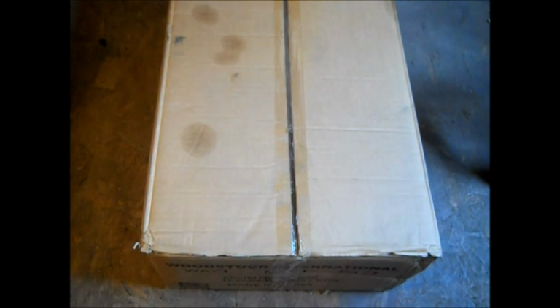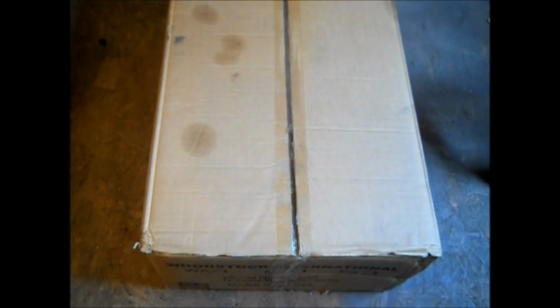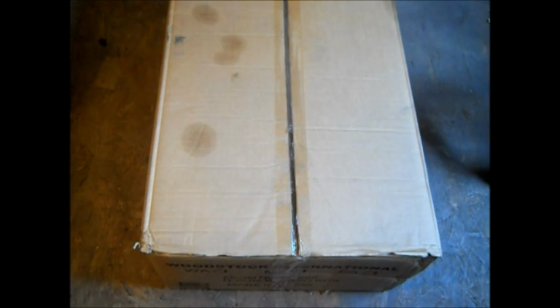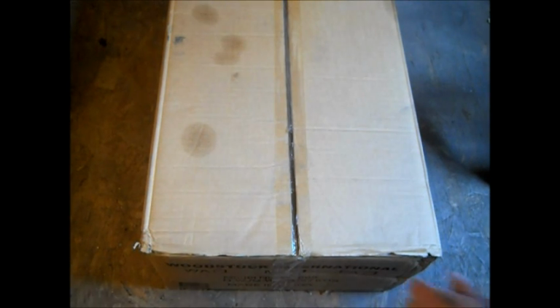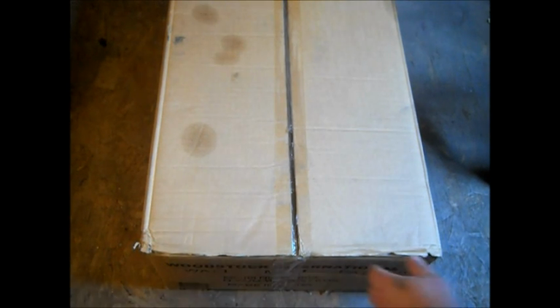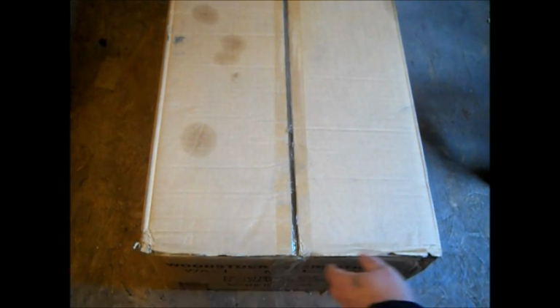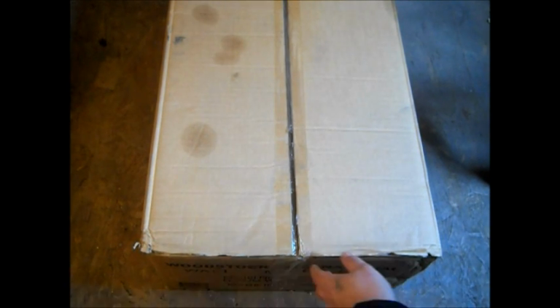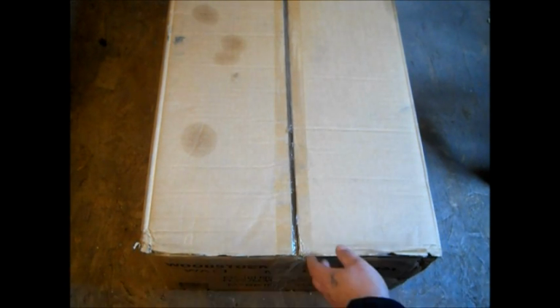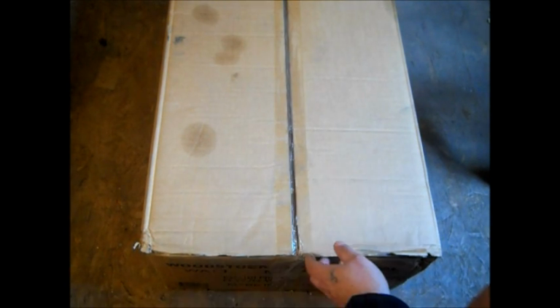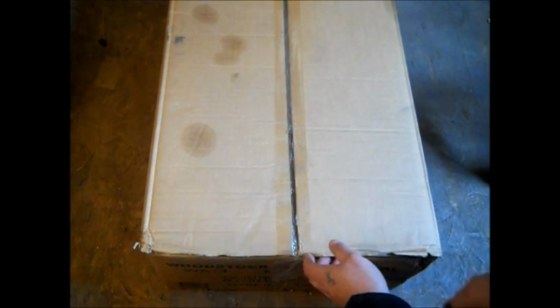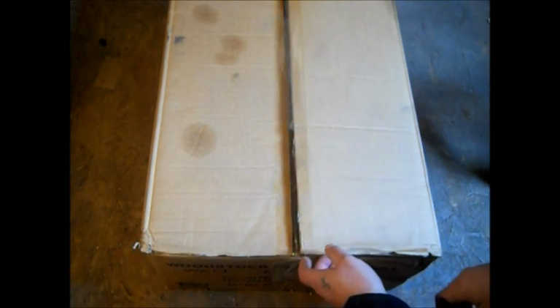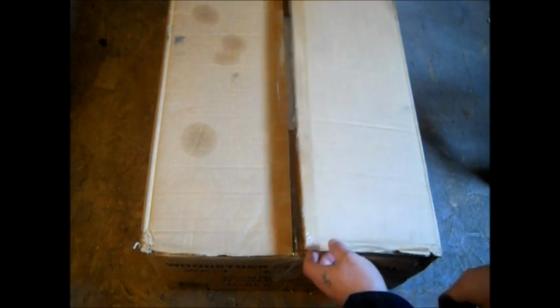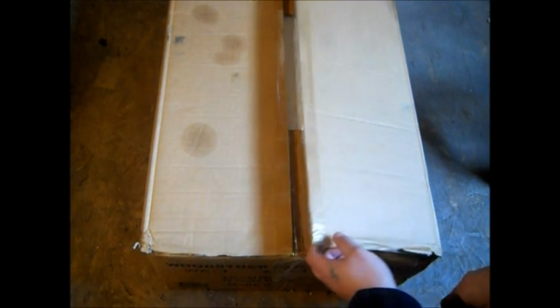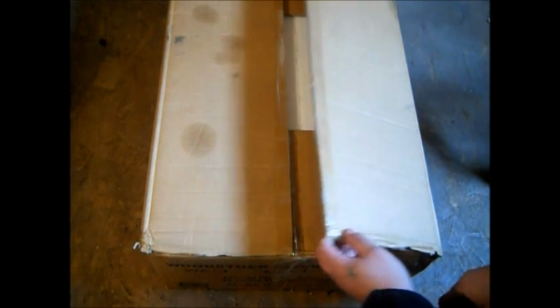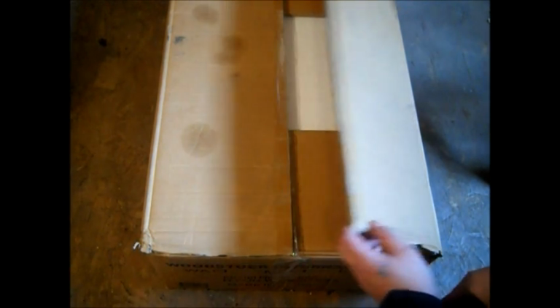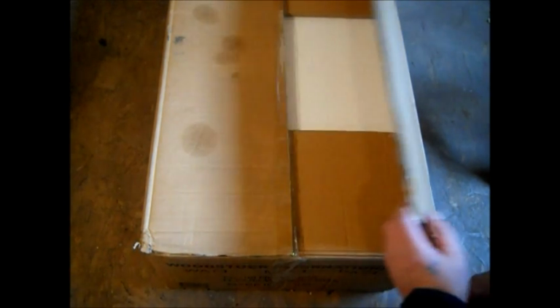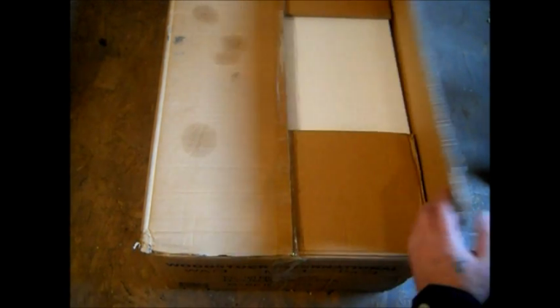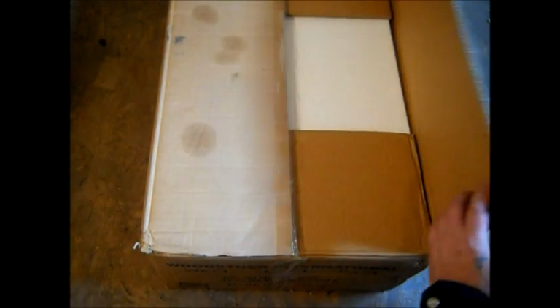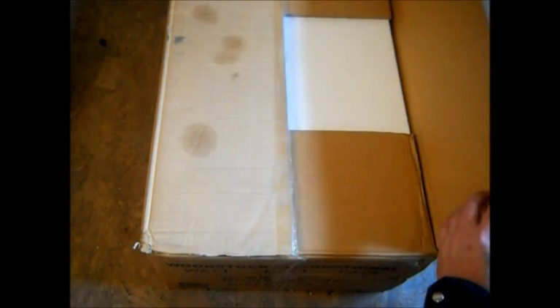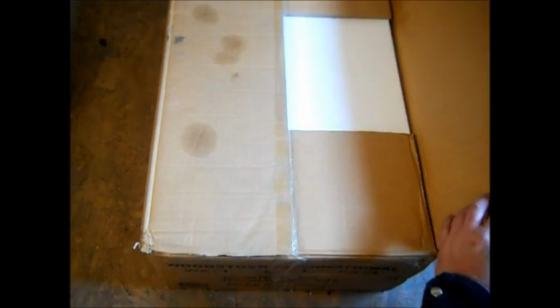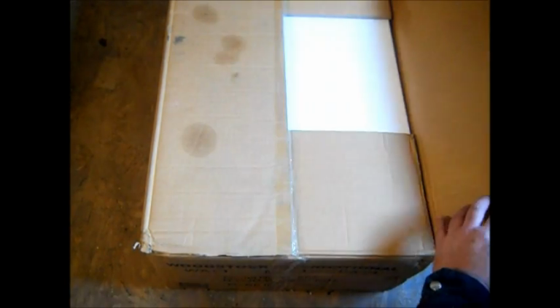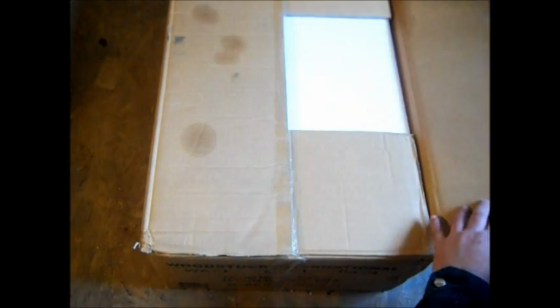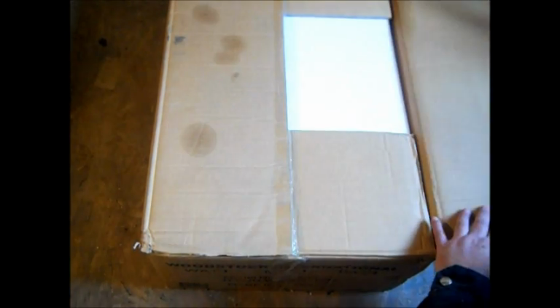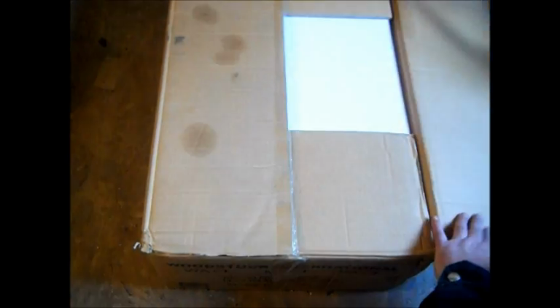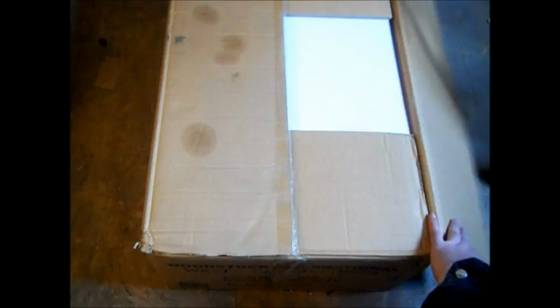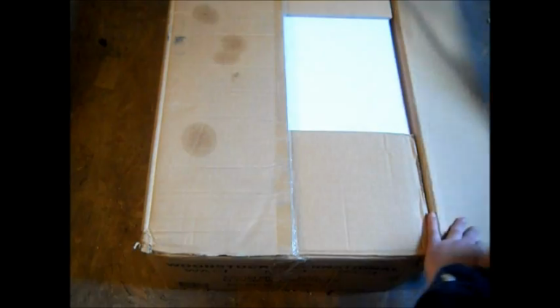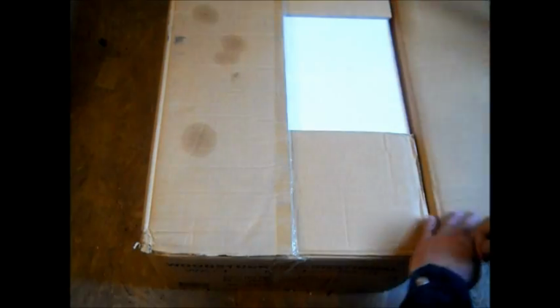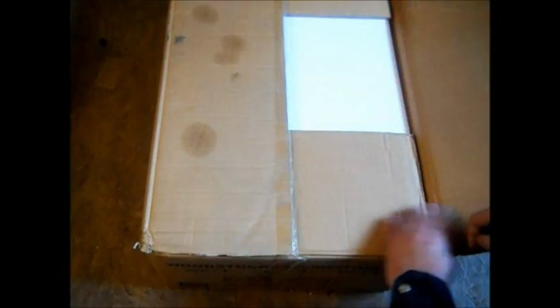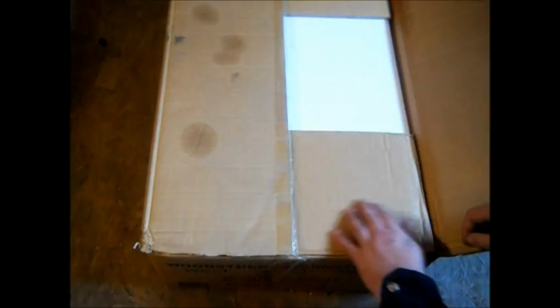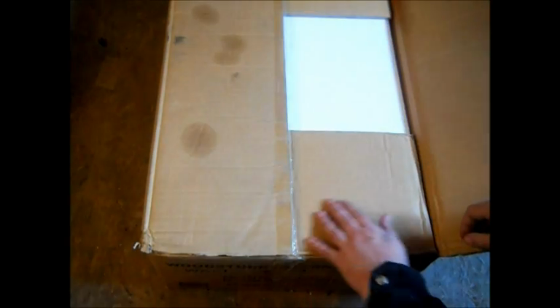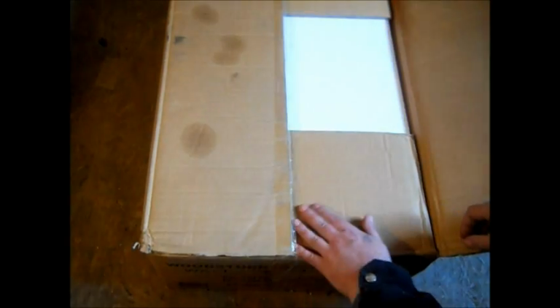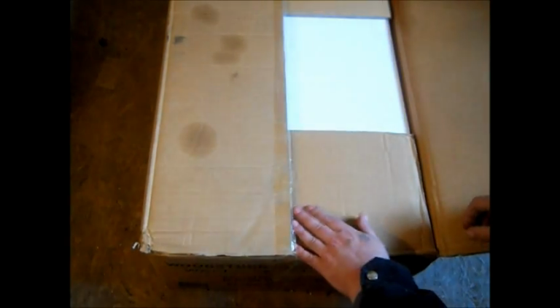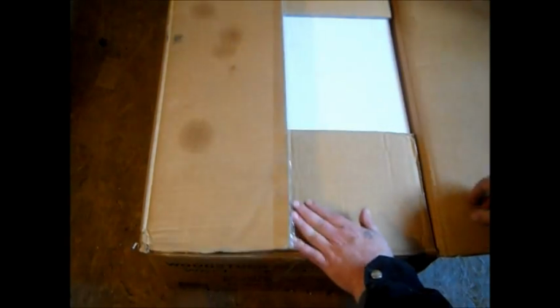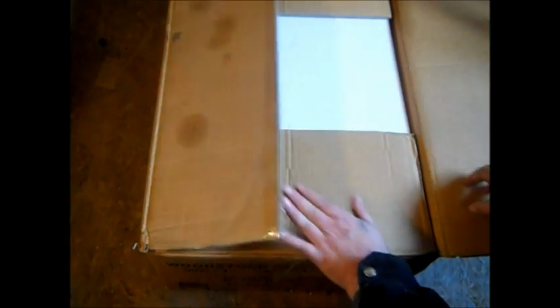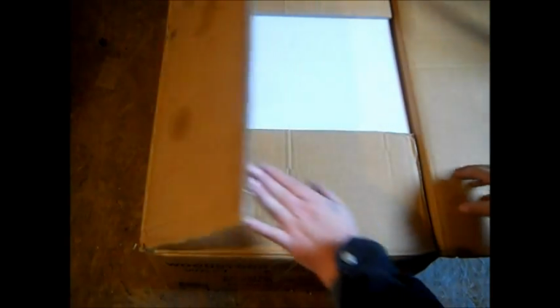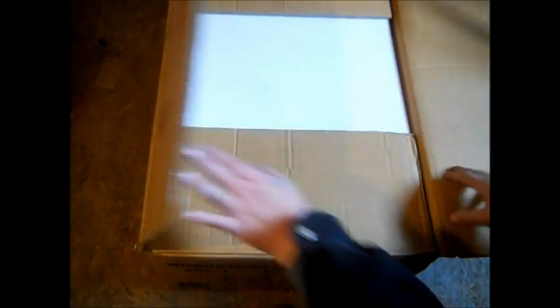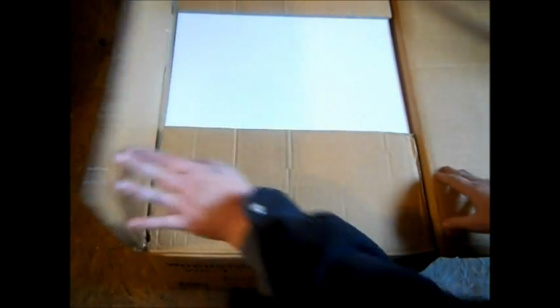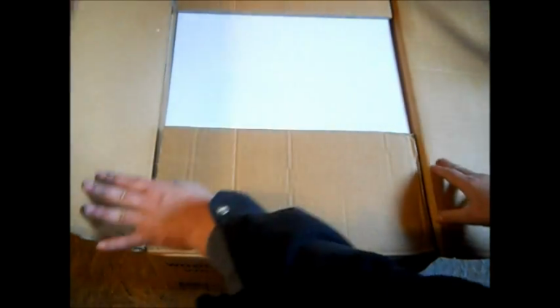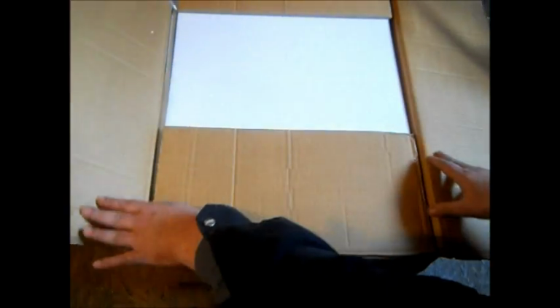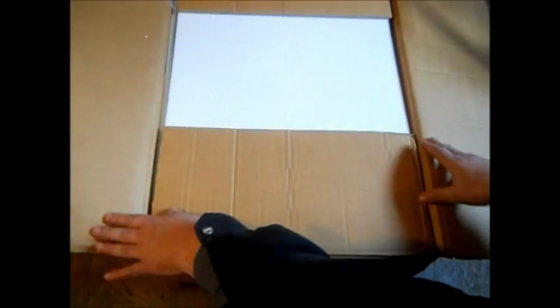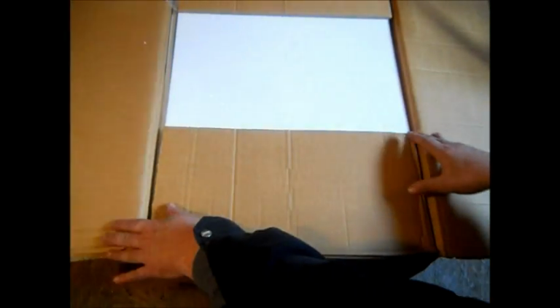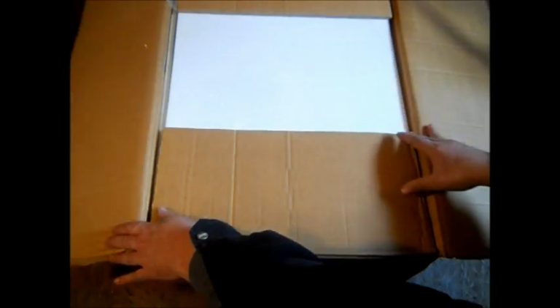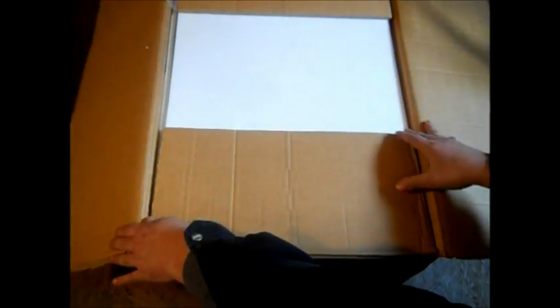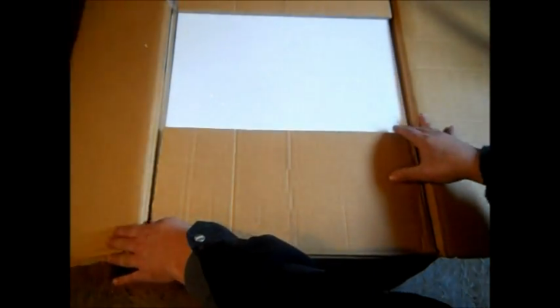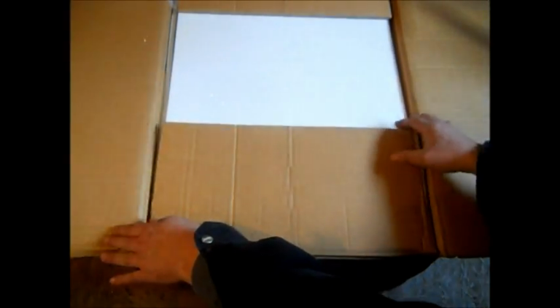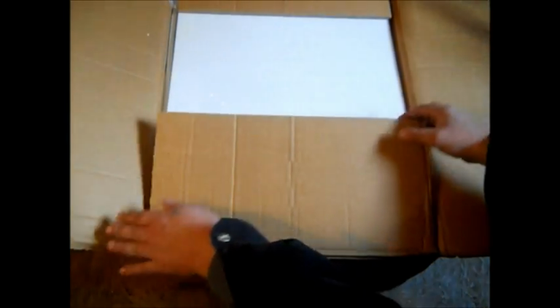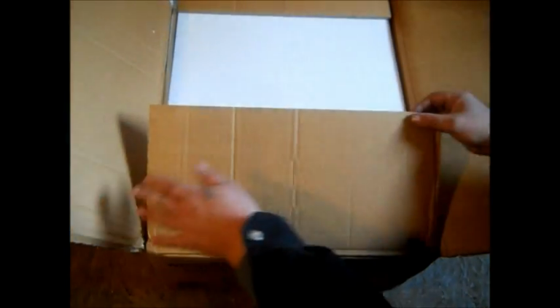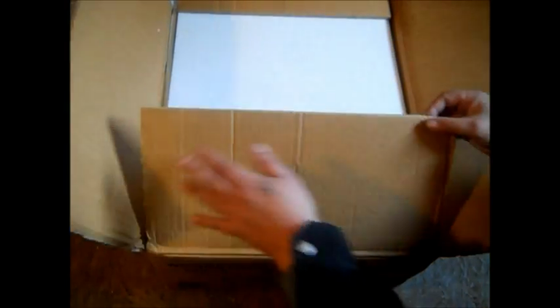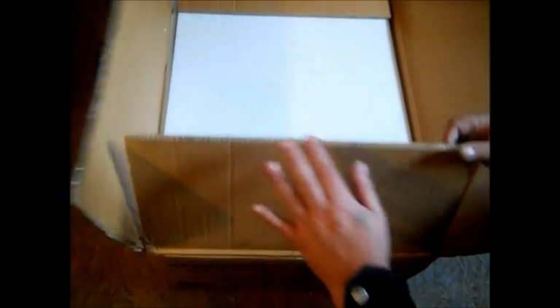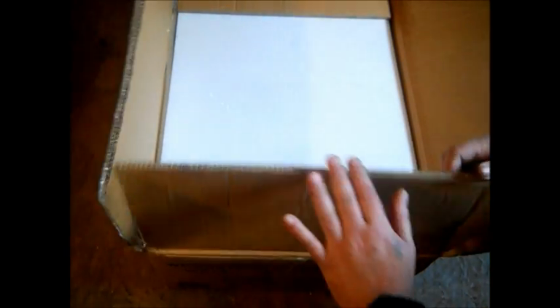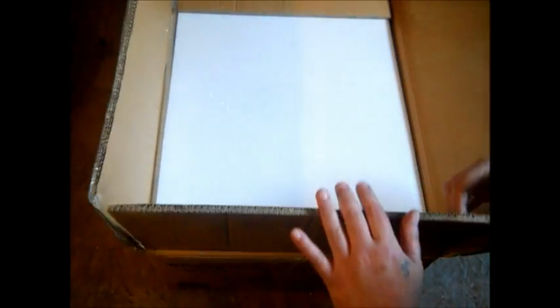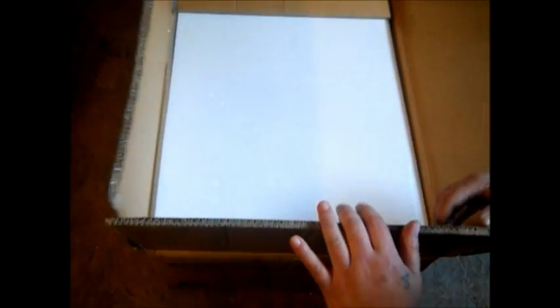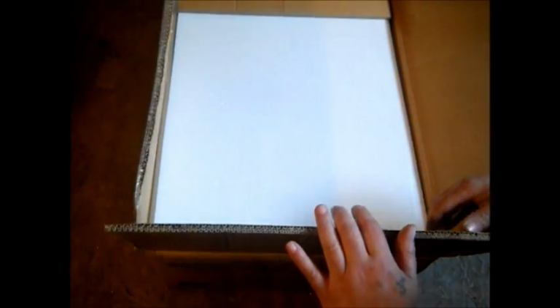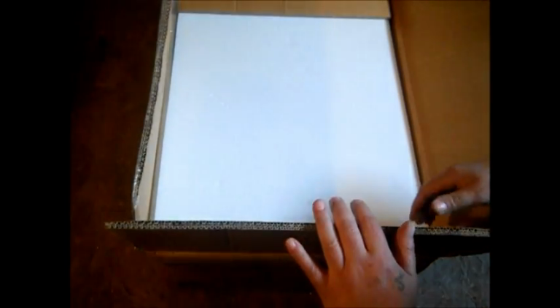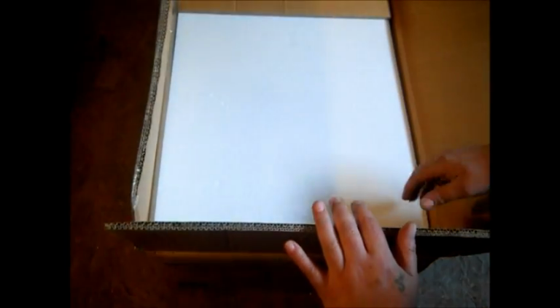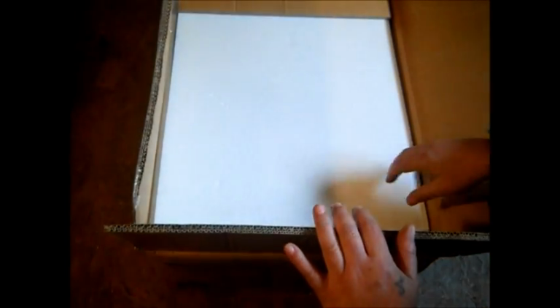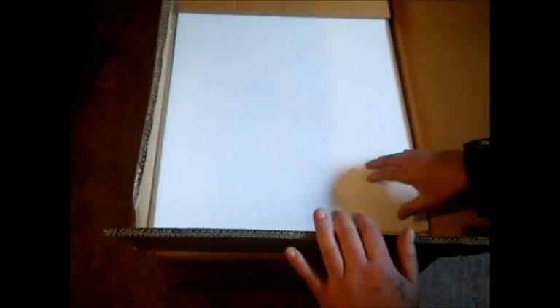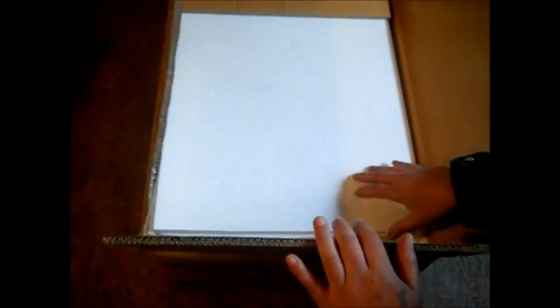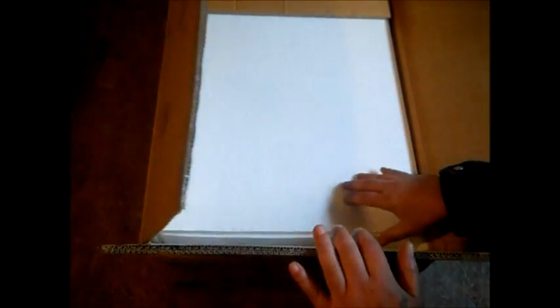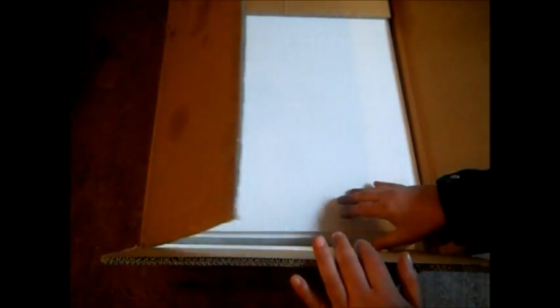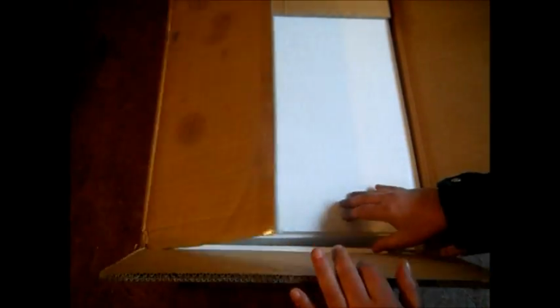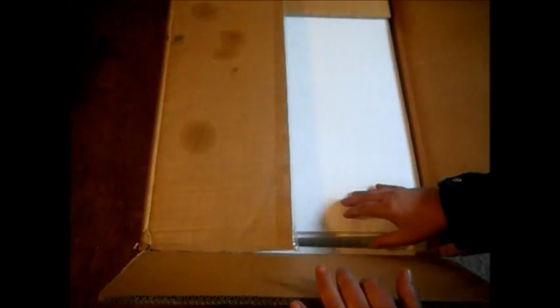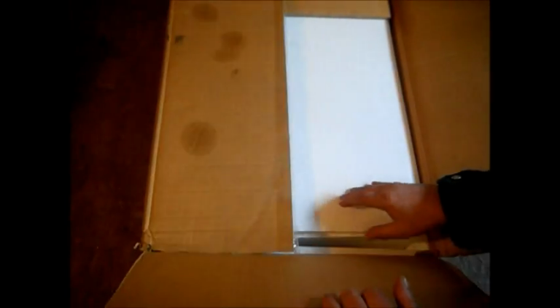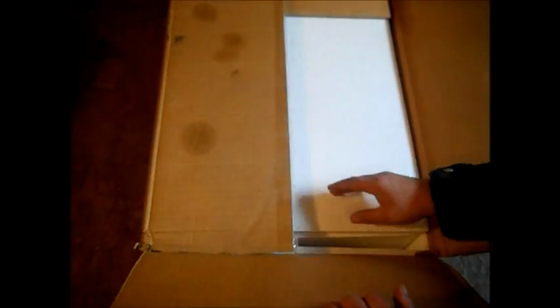Hello YouTube, this is a sneak peek preview unboxing of my new drill press.